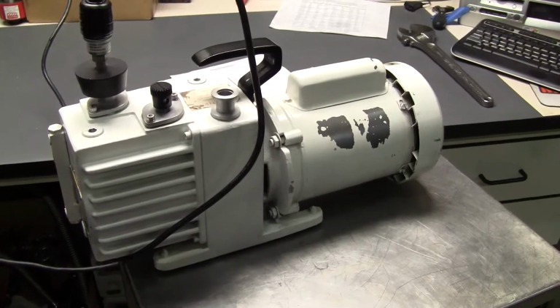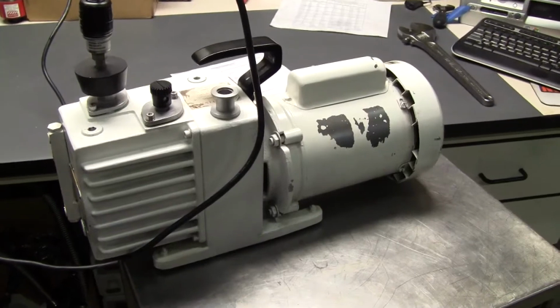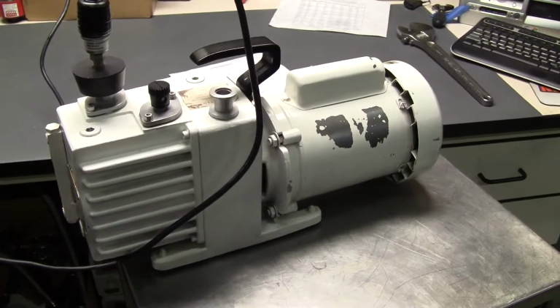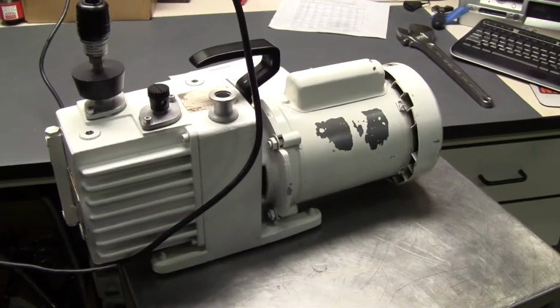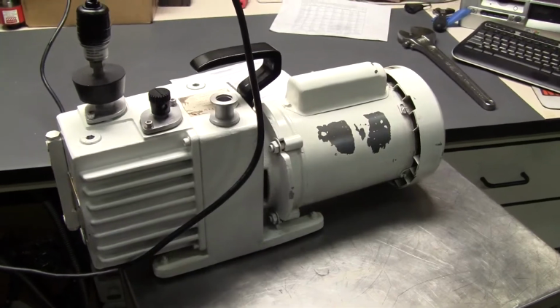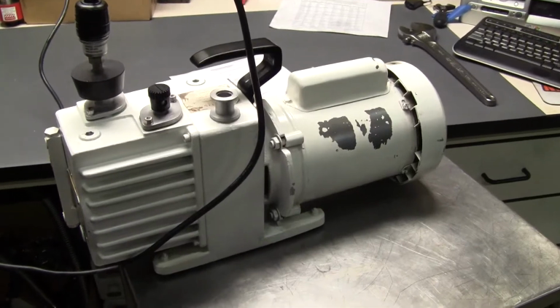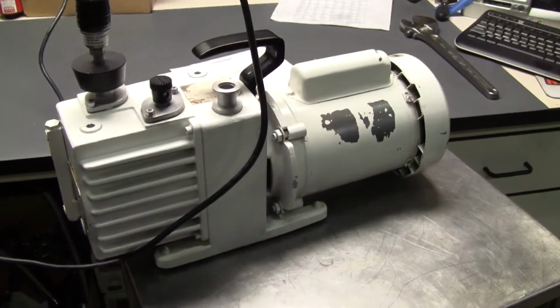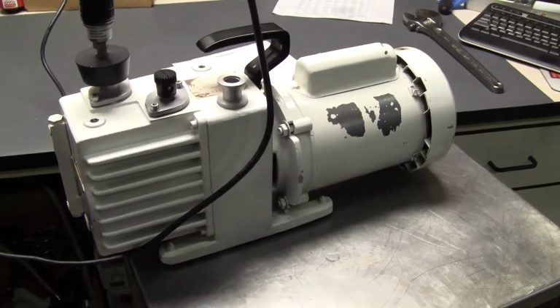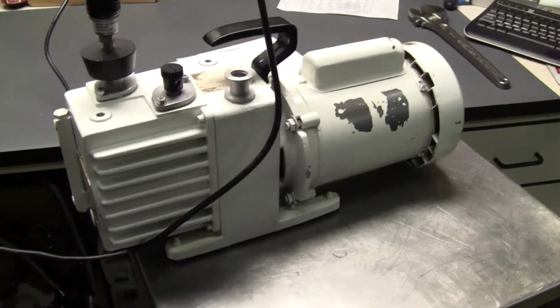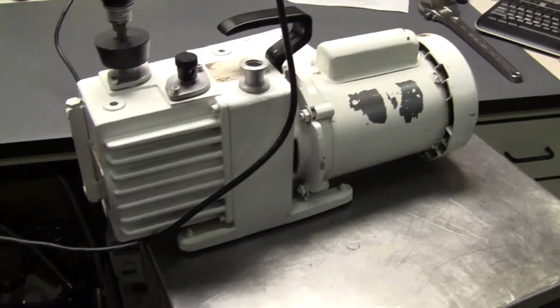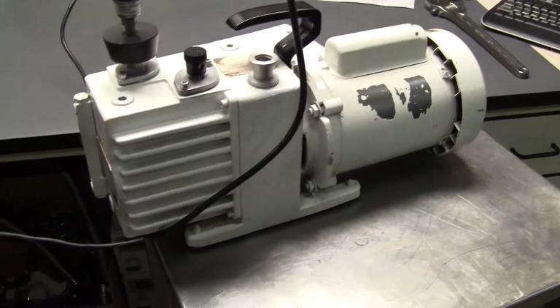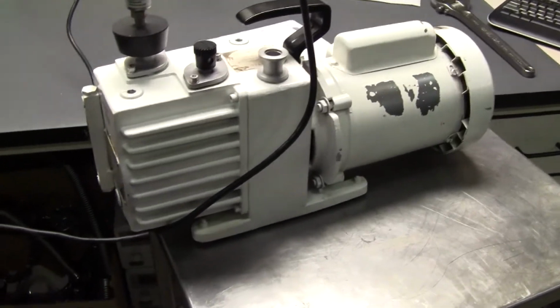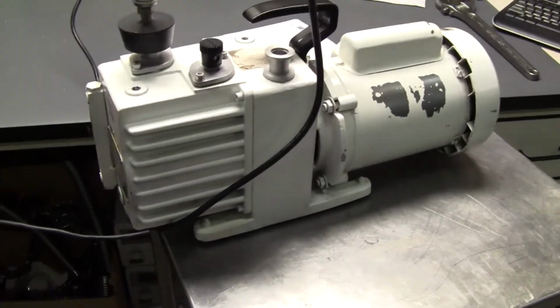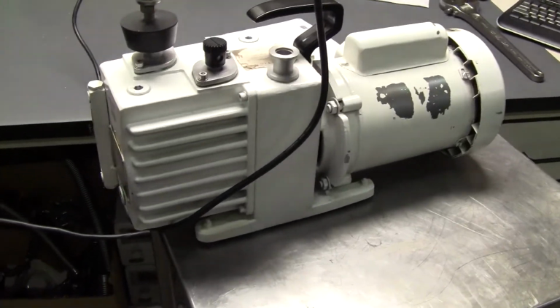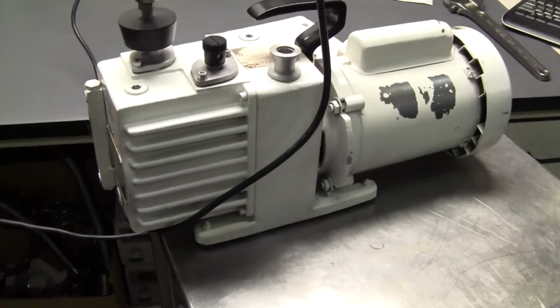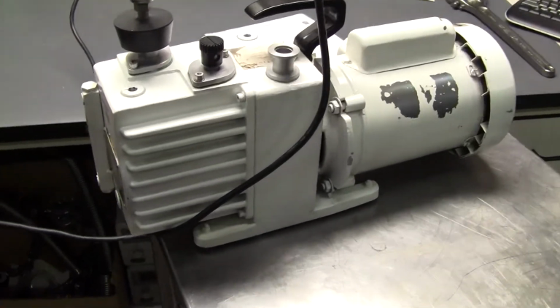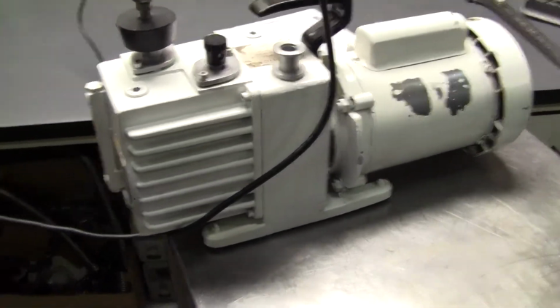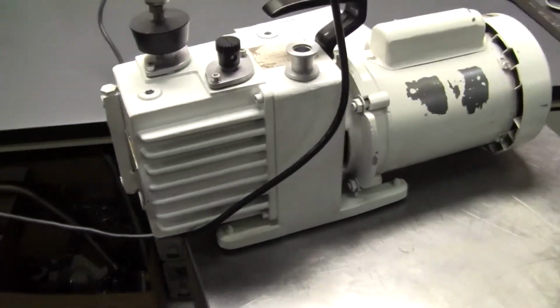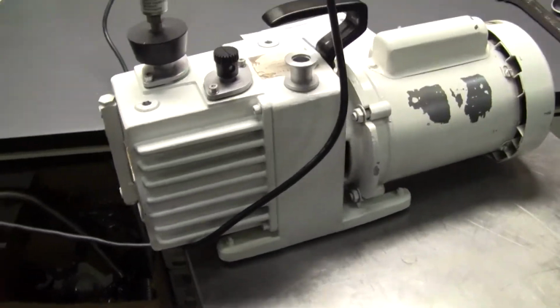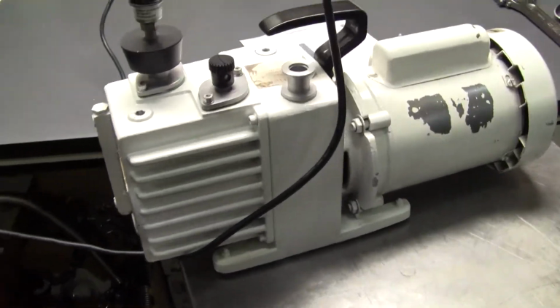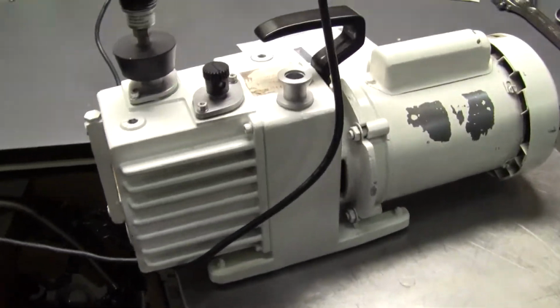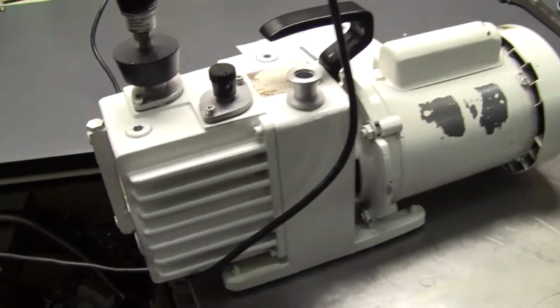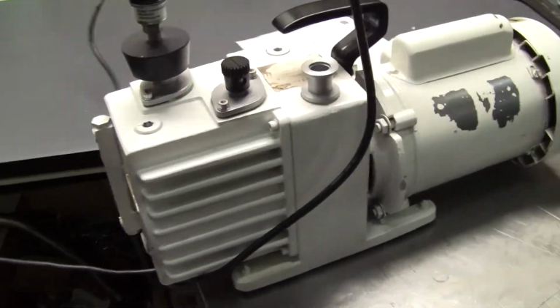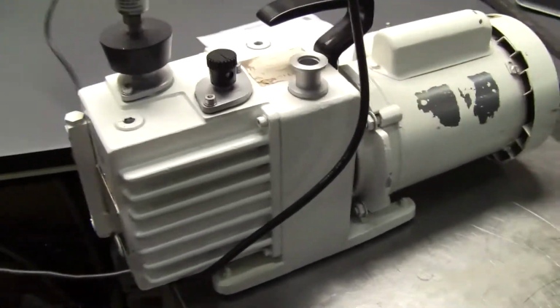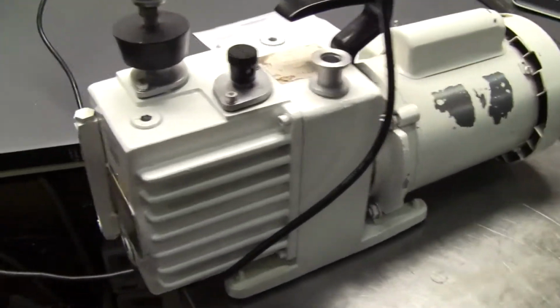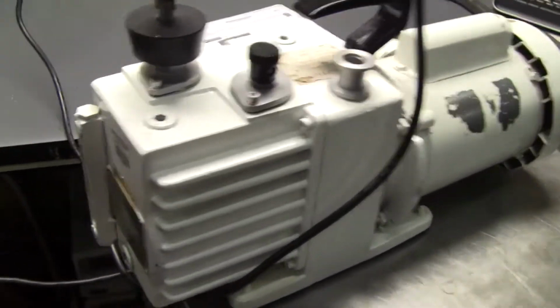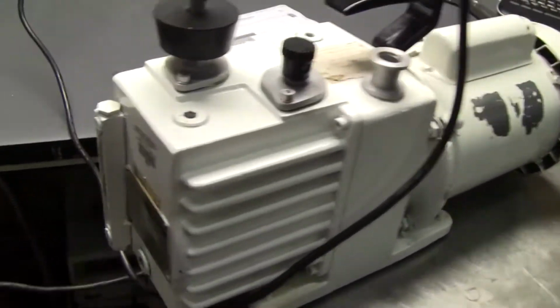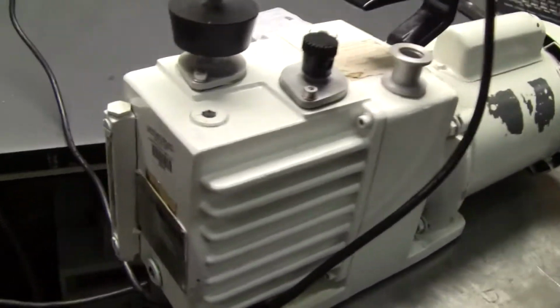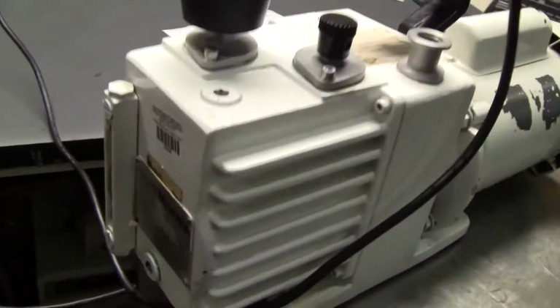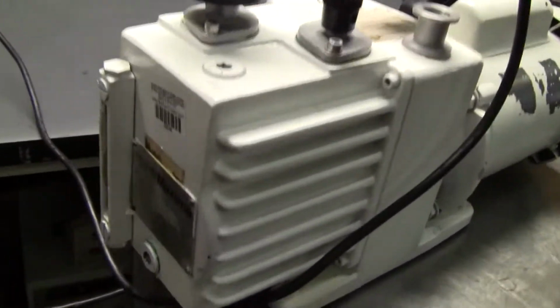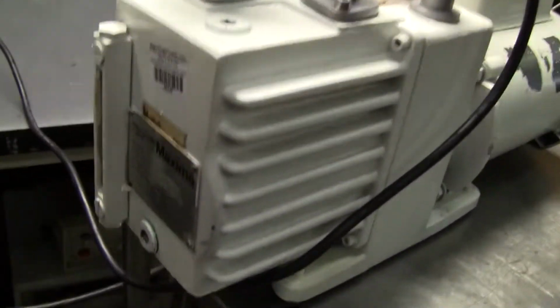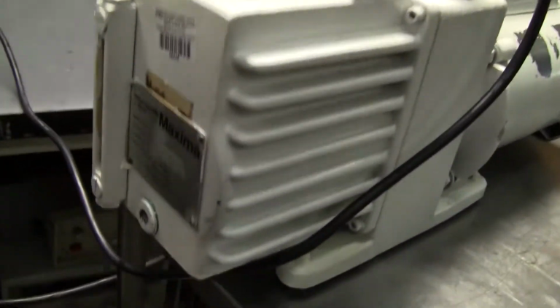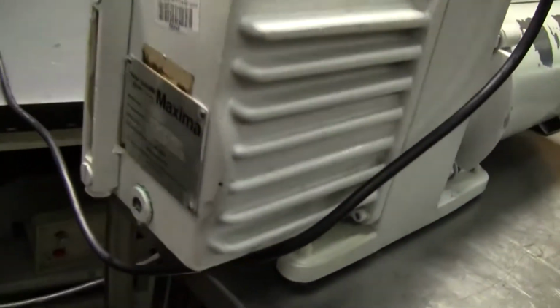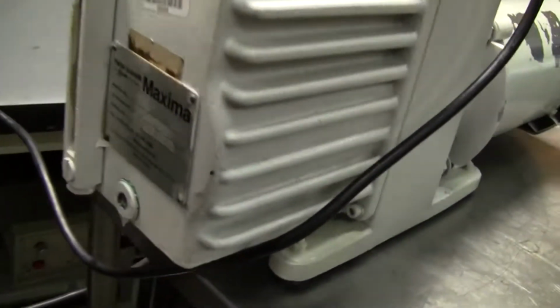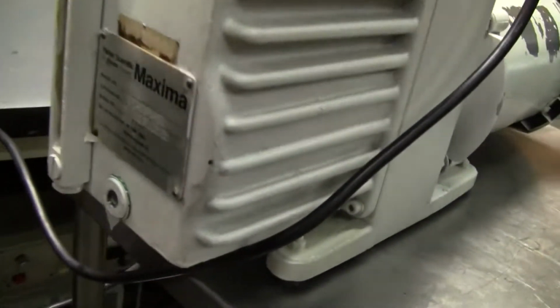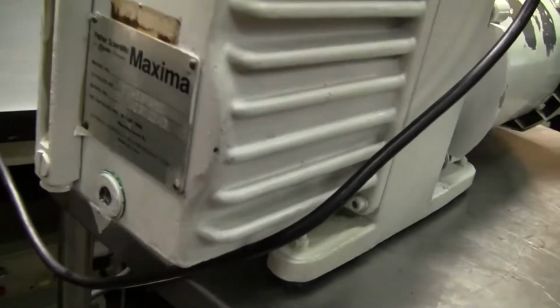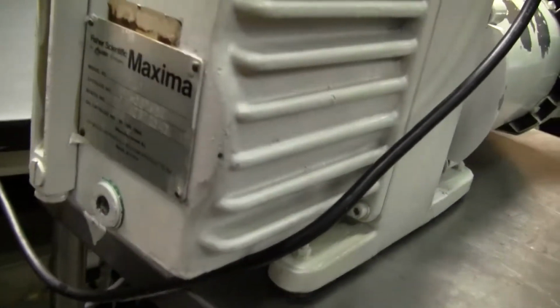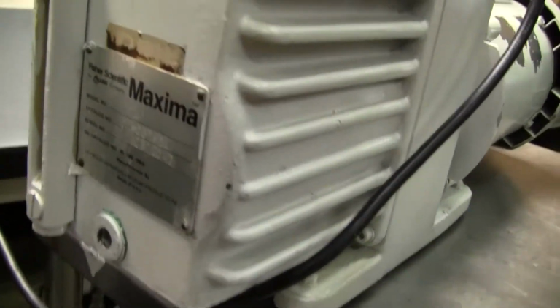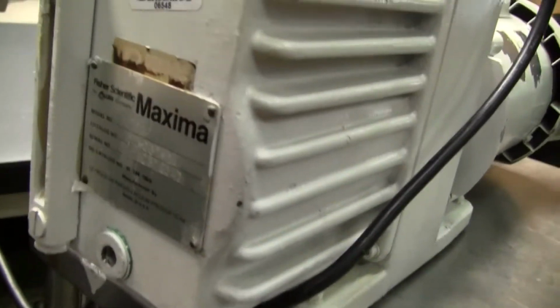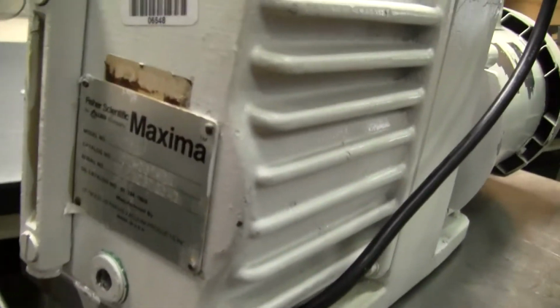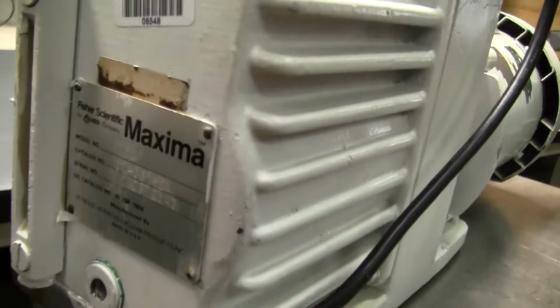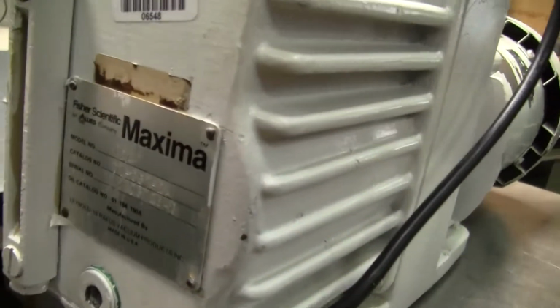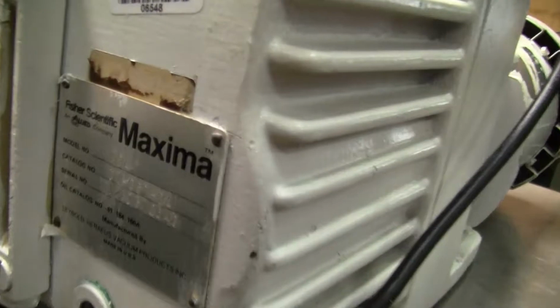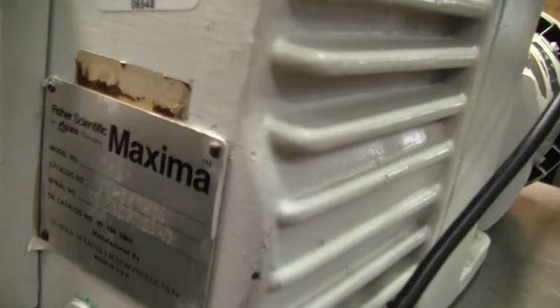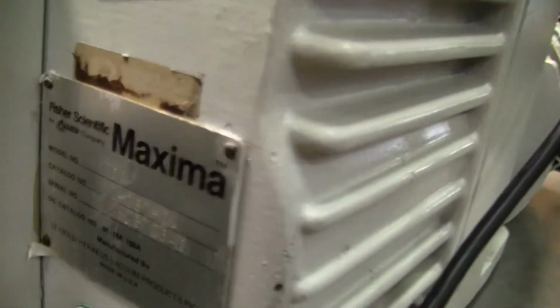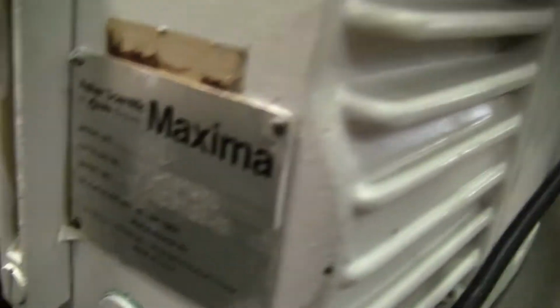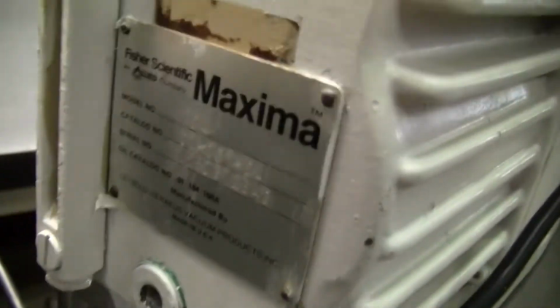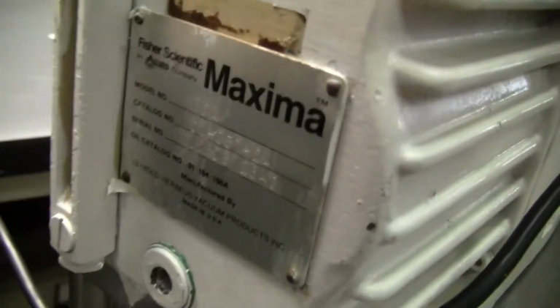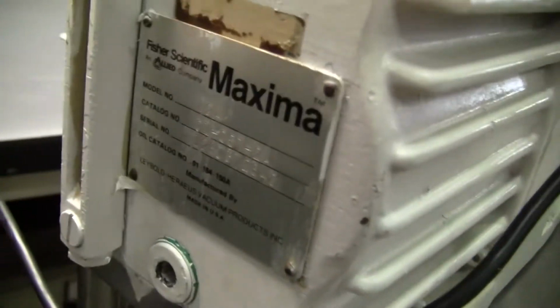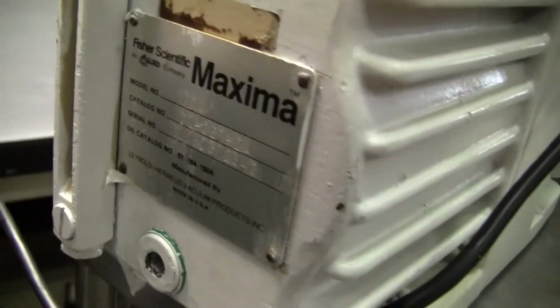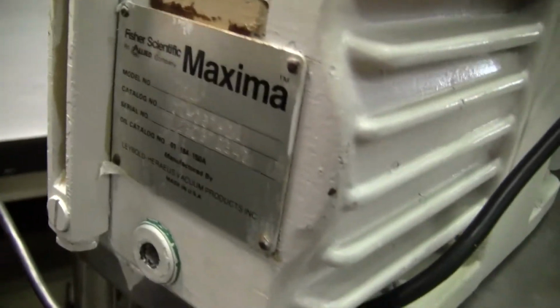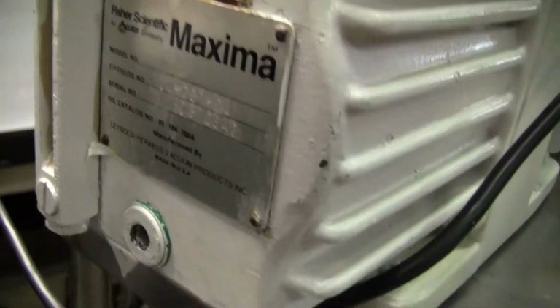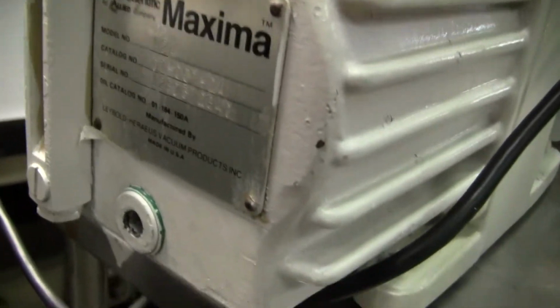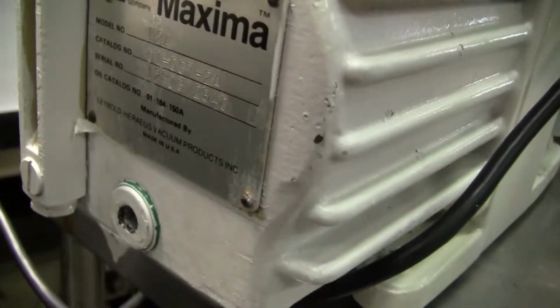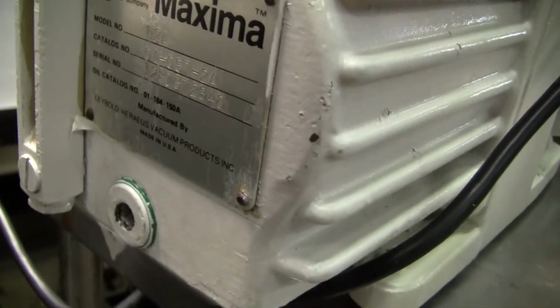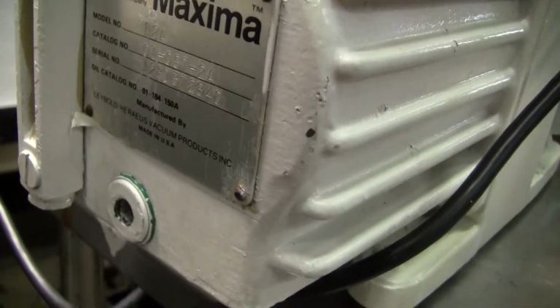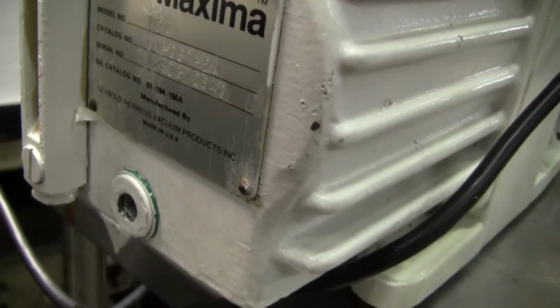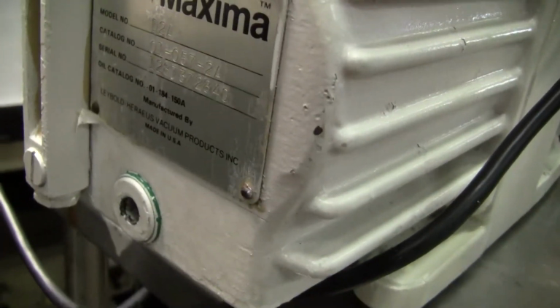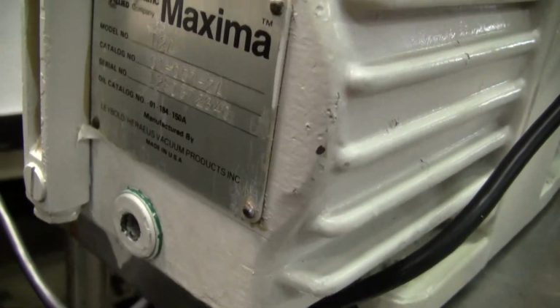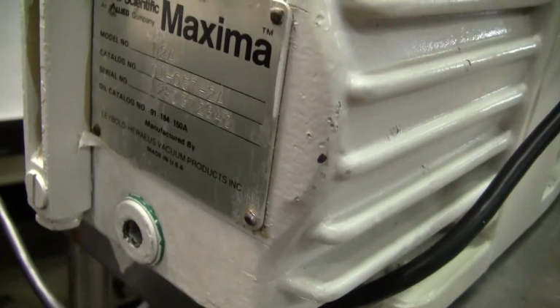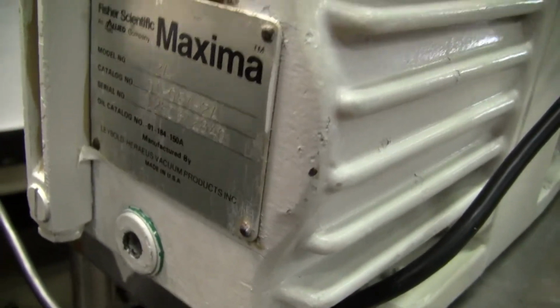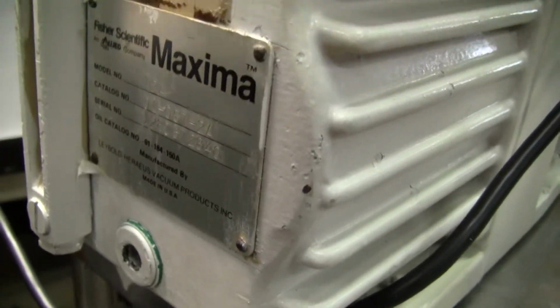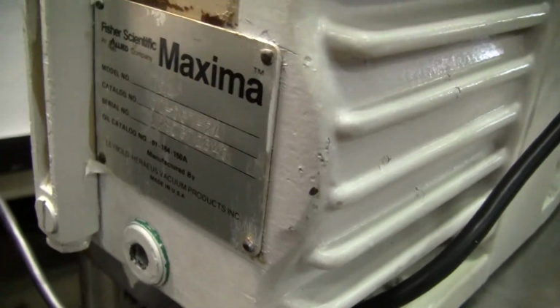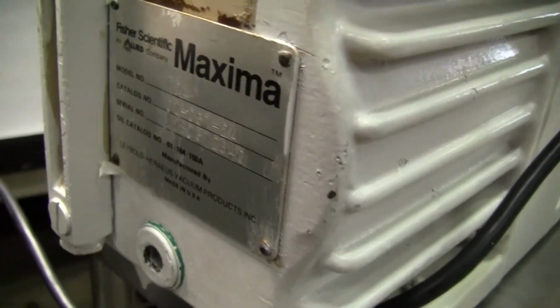Good afternoon, this is Michael Naitao from HitechTrader. Today we're looking at a Fisher Vacuum Pump Model D2A.